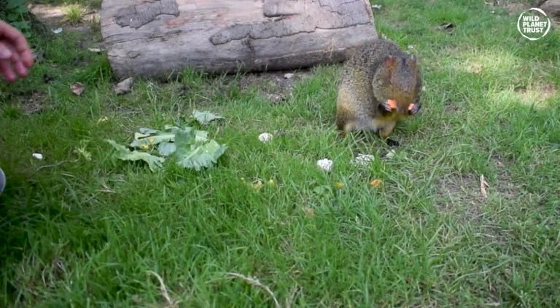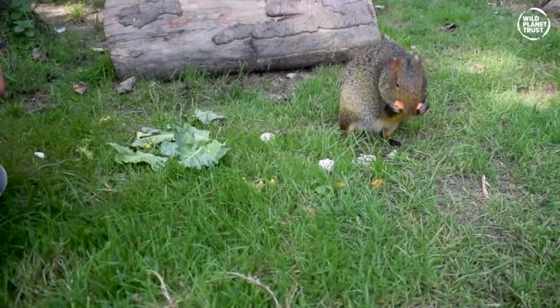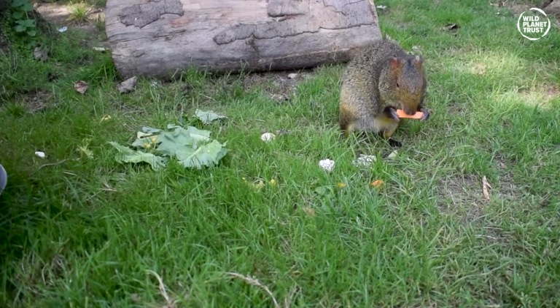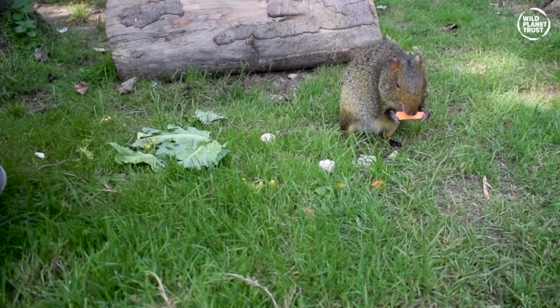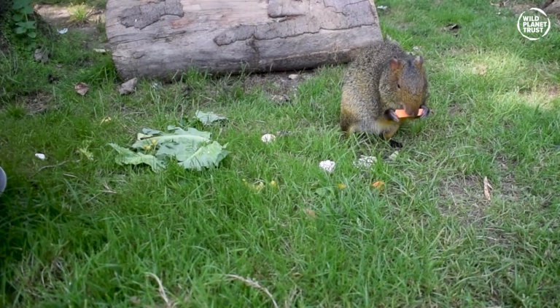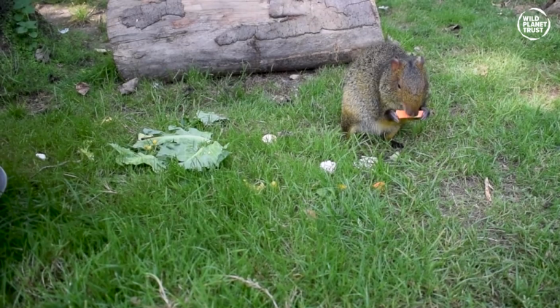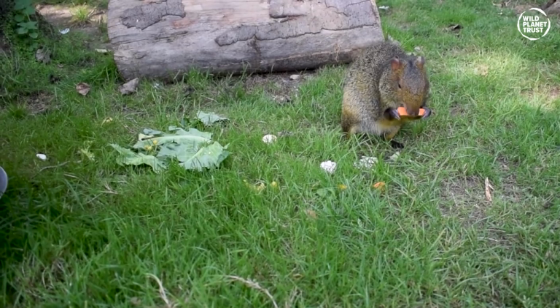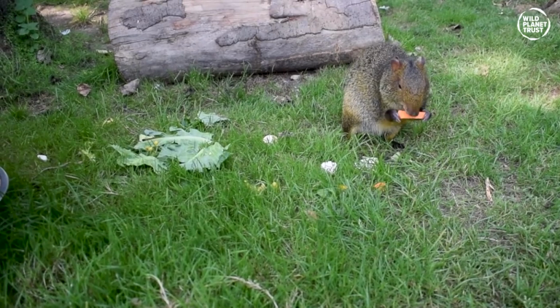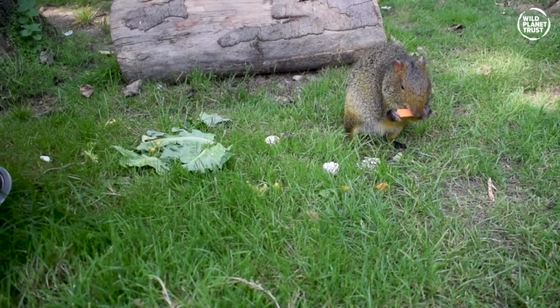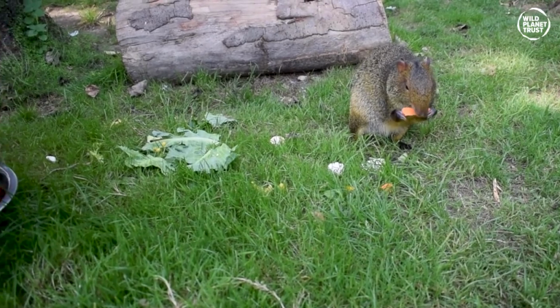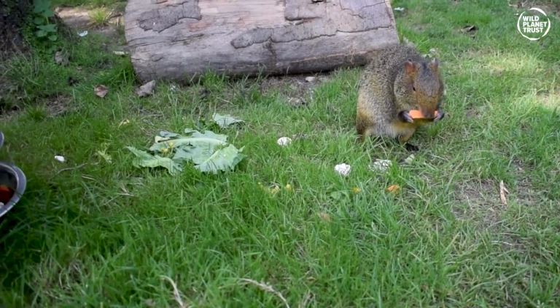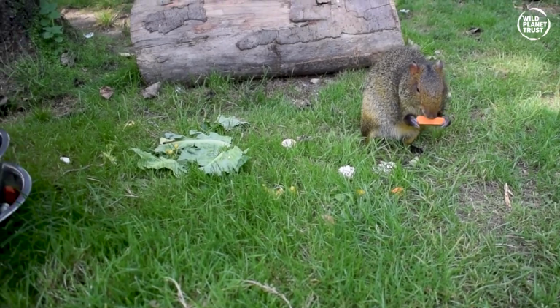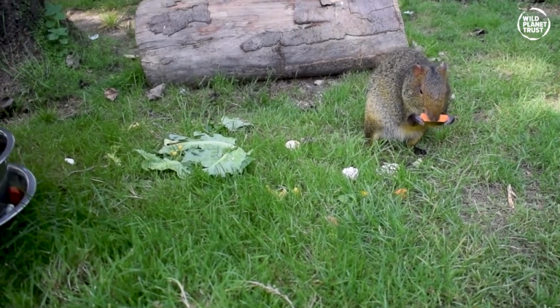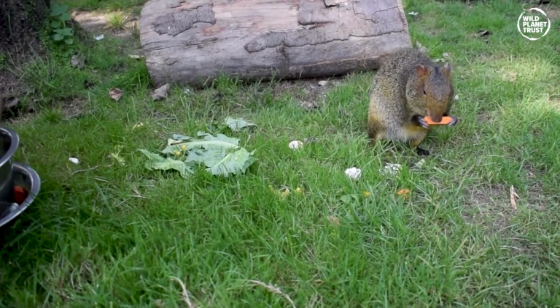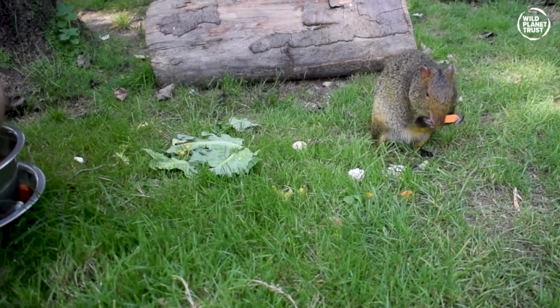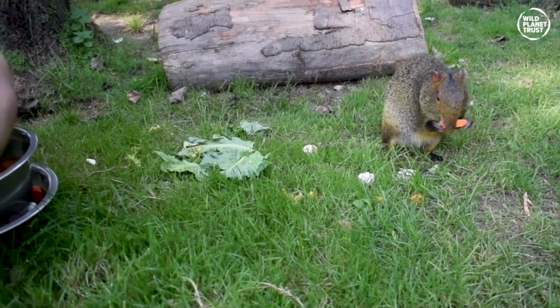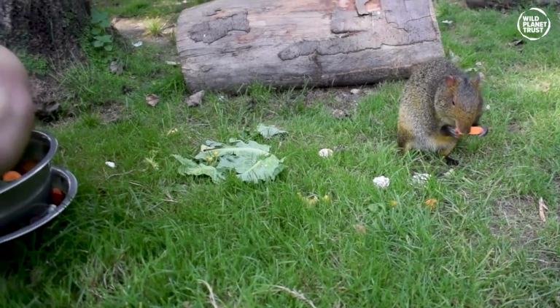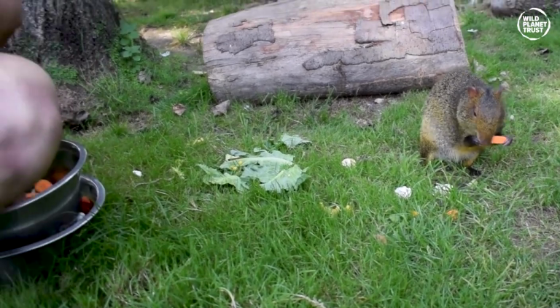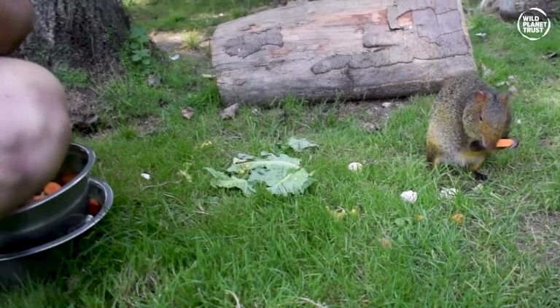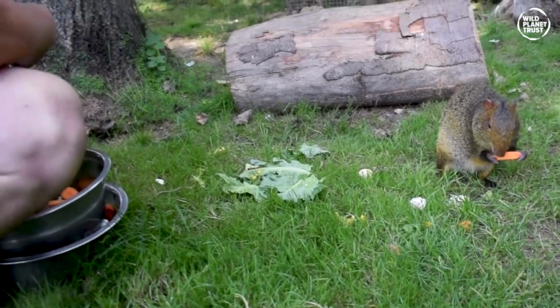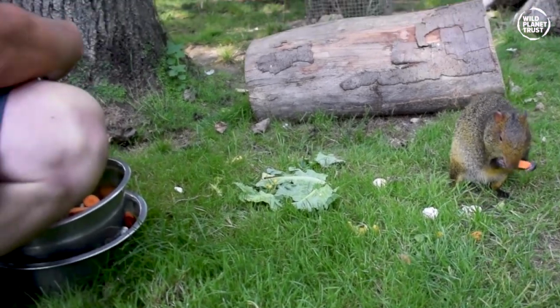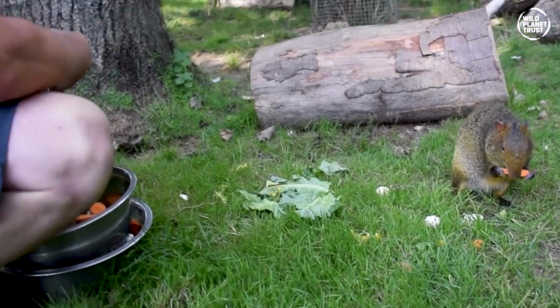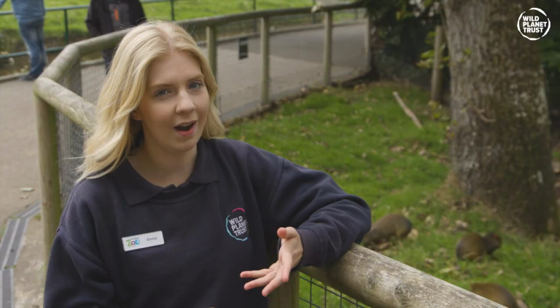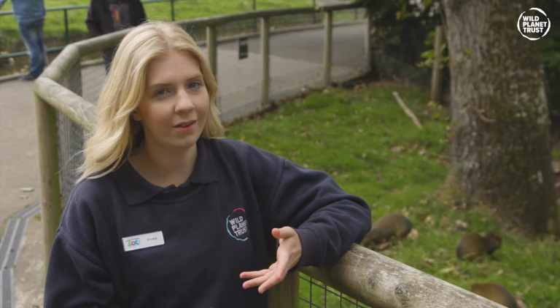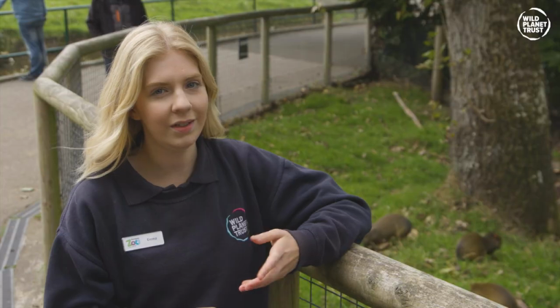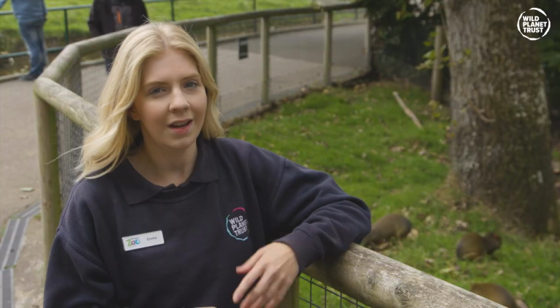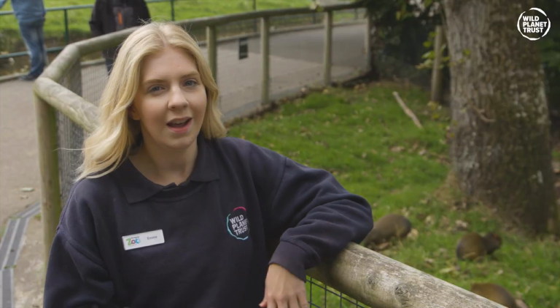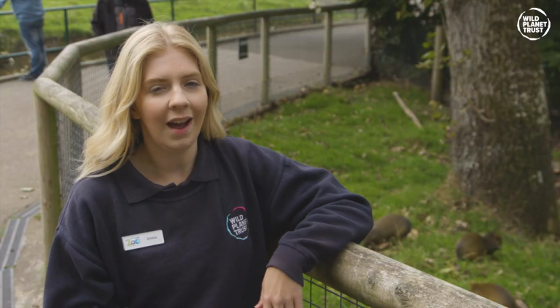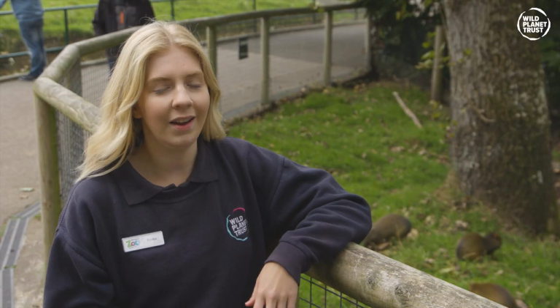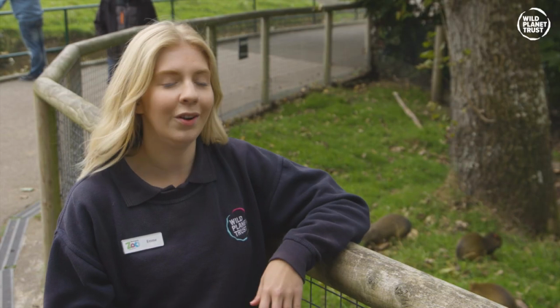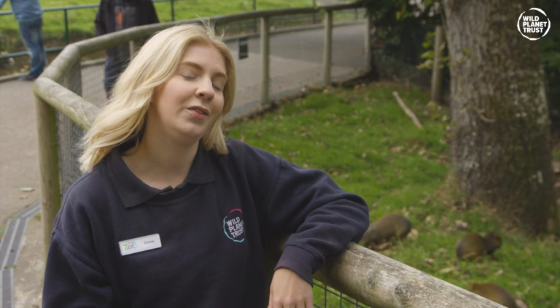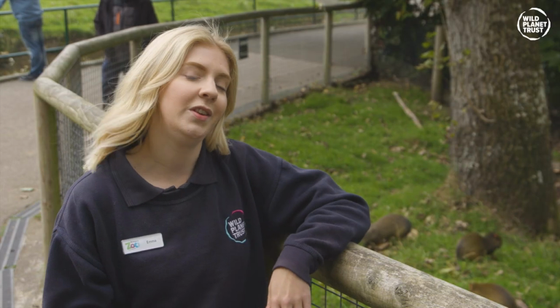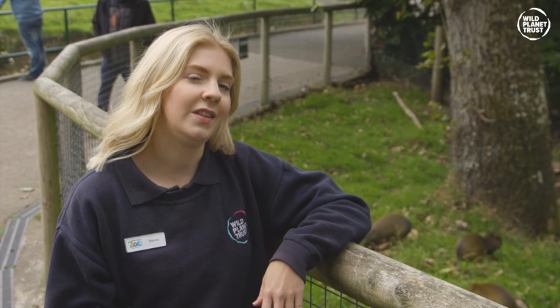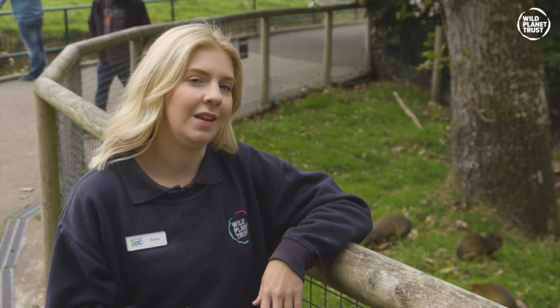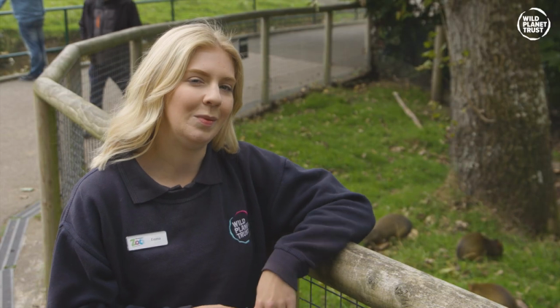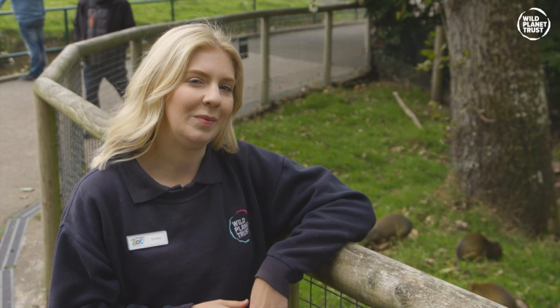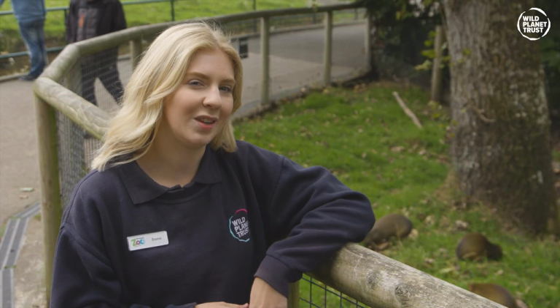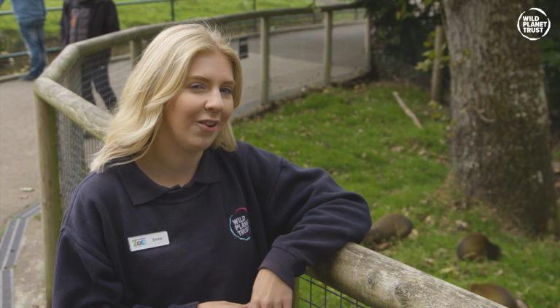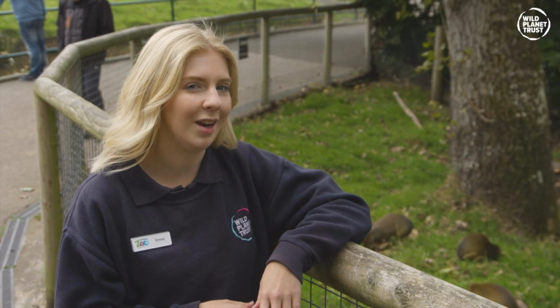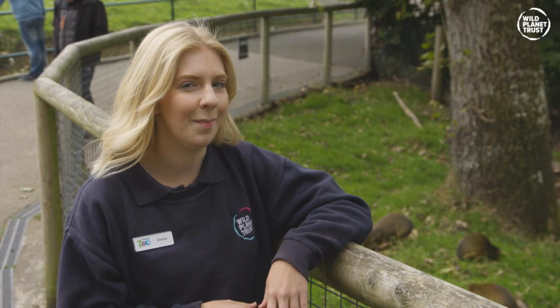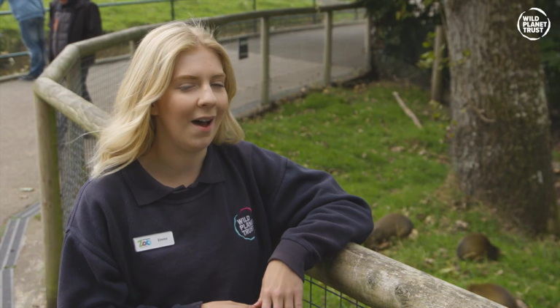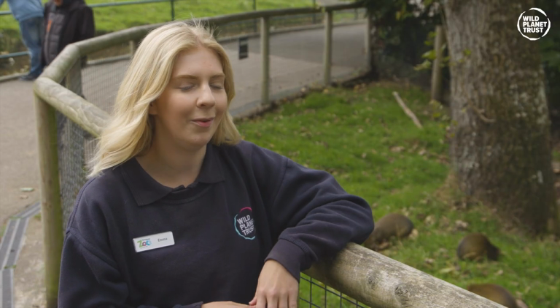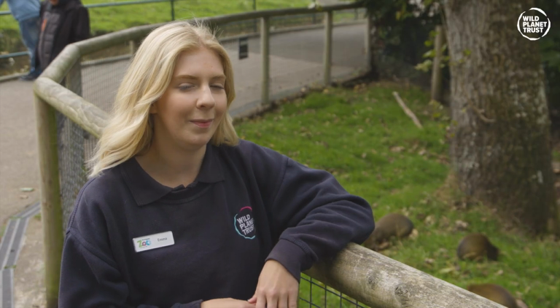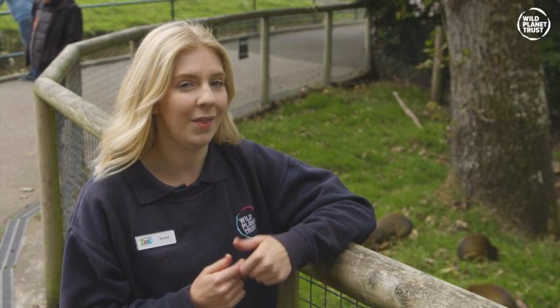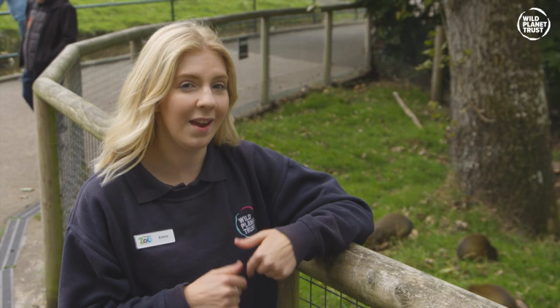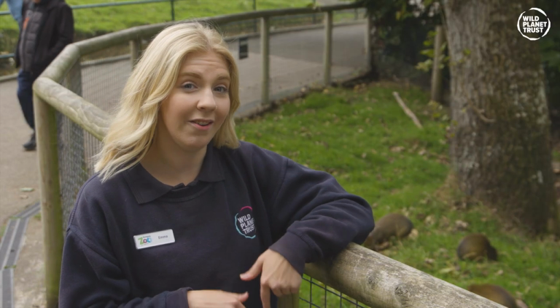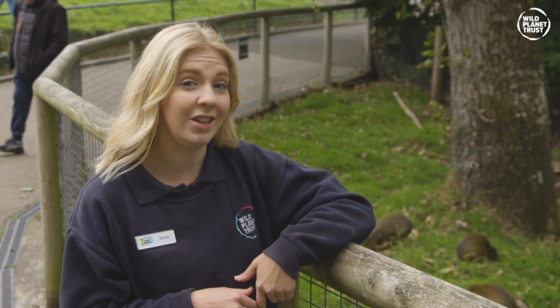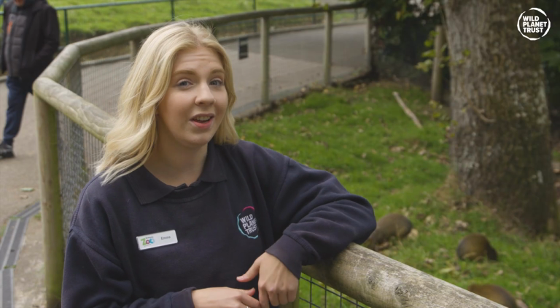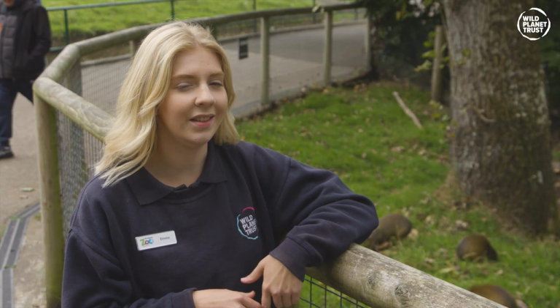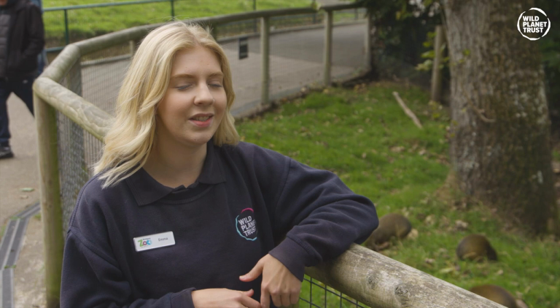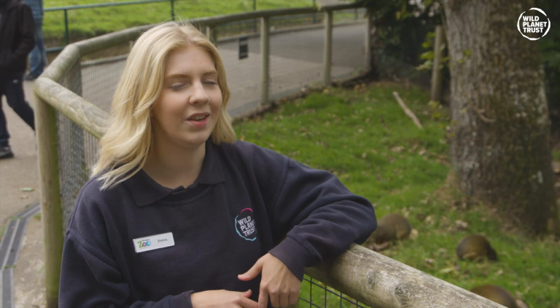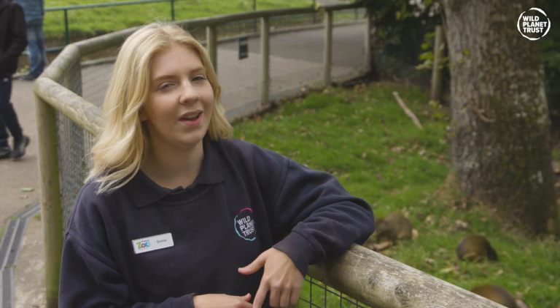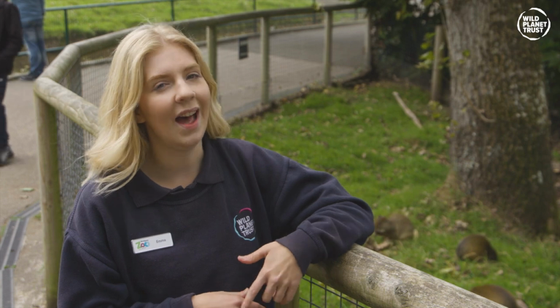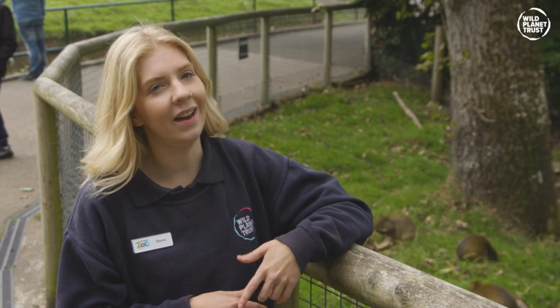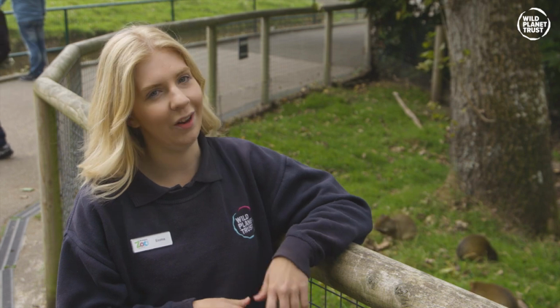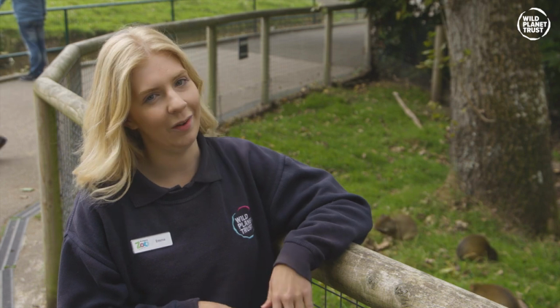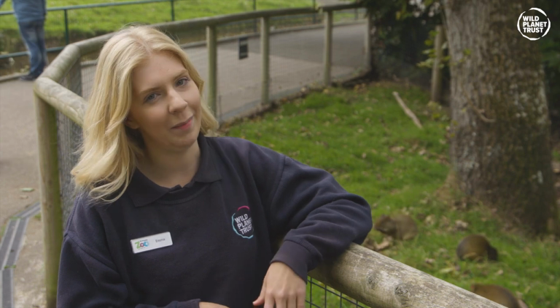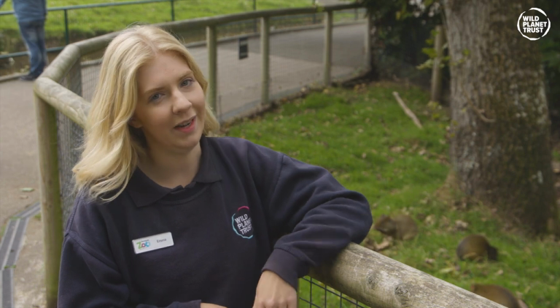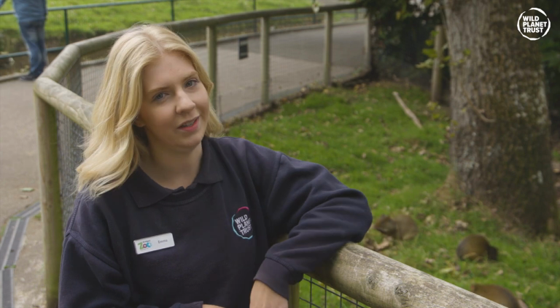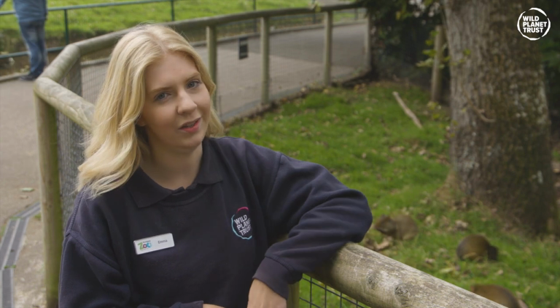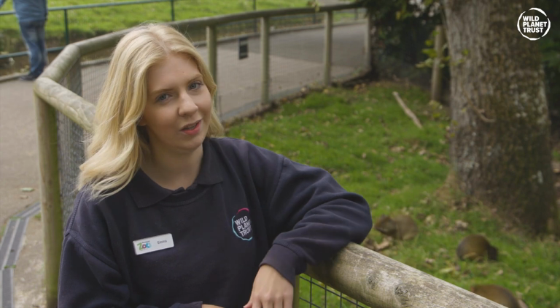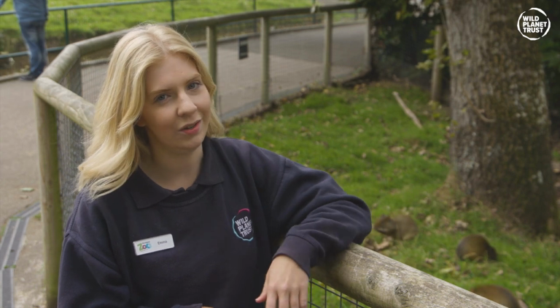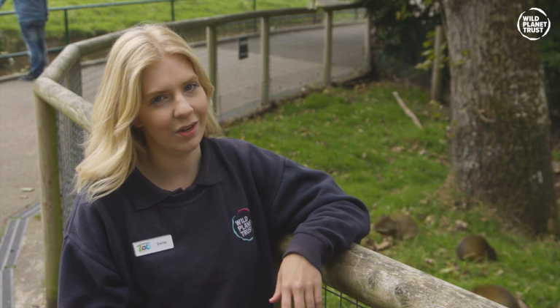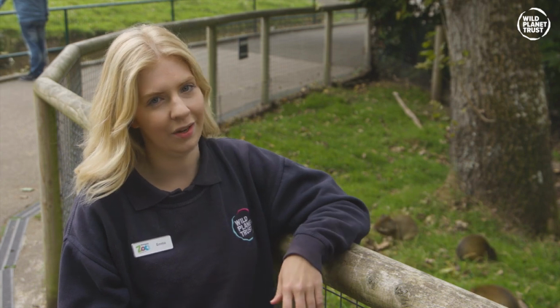Agoutis will live in tree hollows and burrows underground, and you'll often see them scurrying about both here at Niki Zoo and over at the Paignton Zoo too.